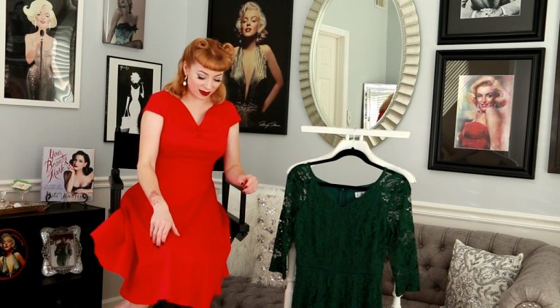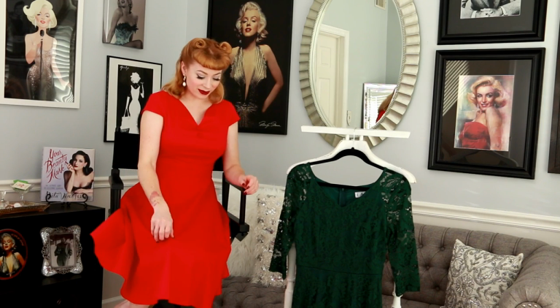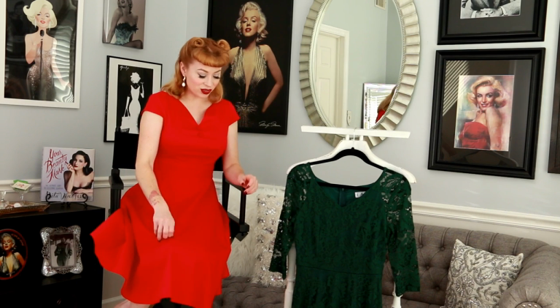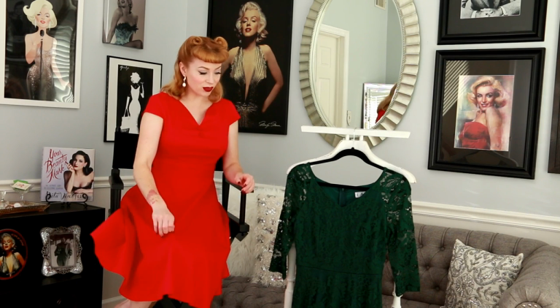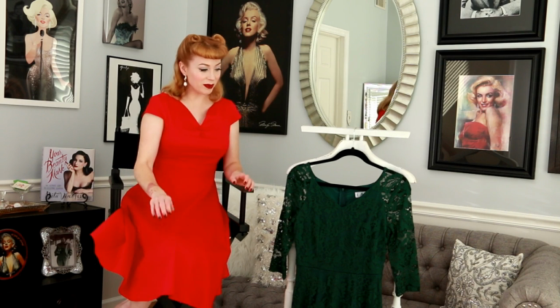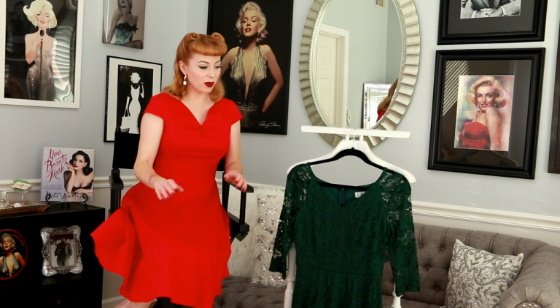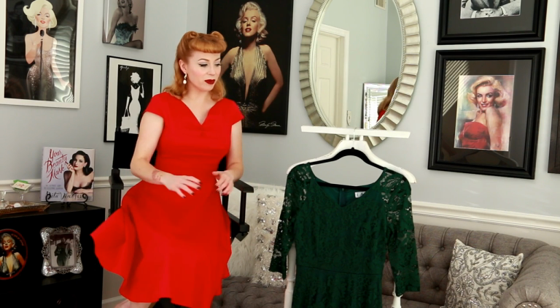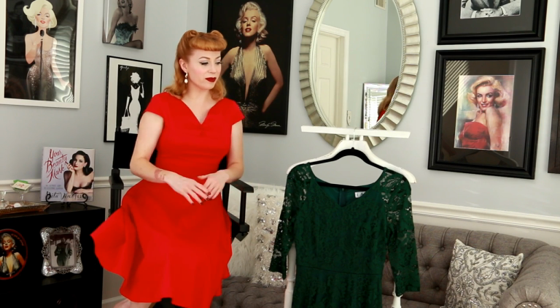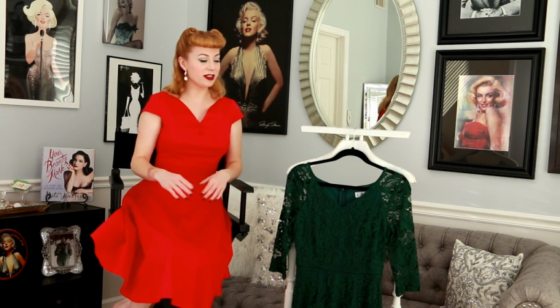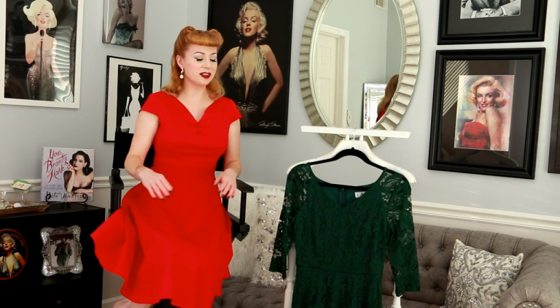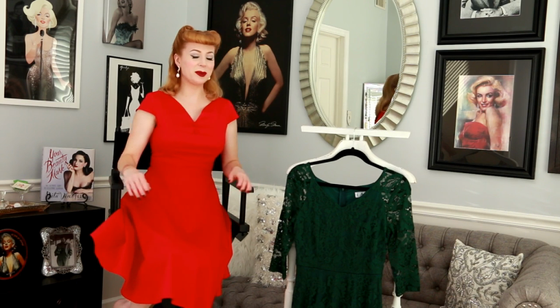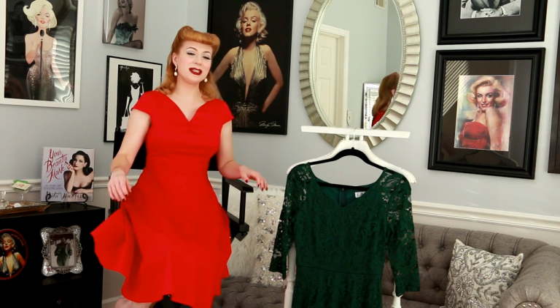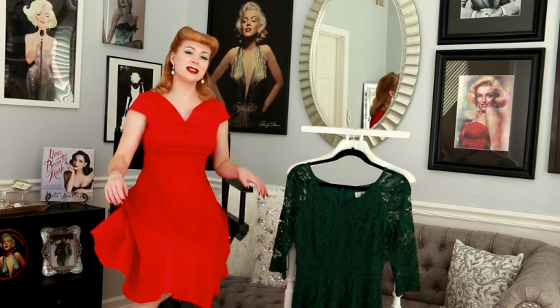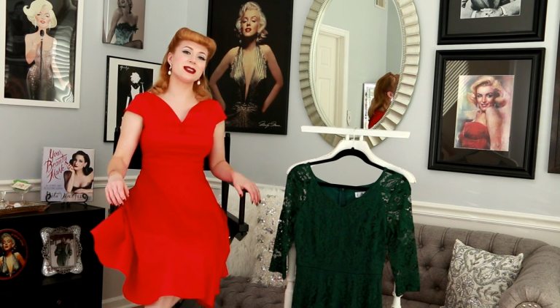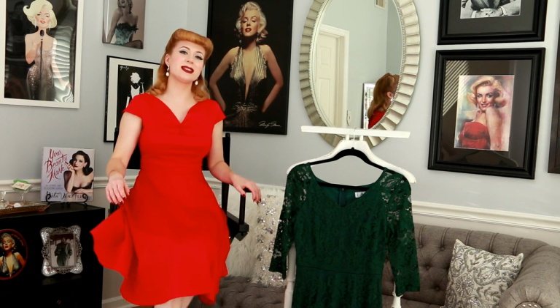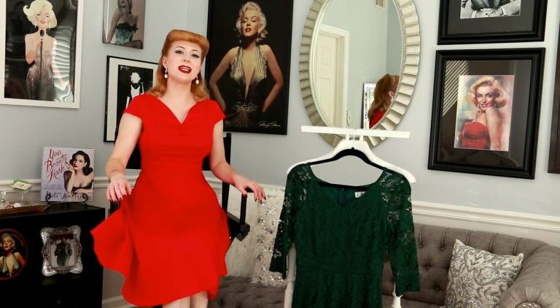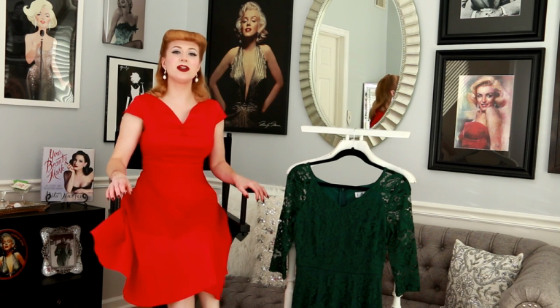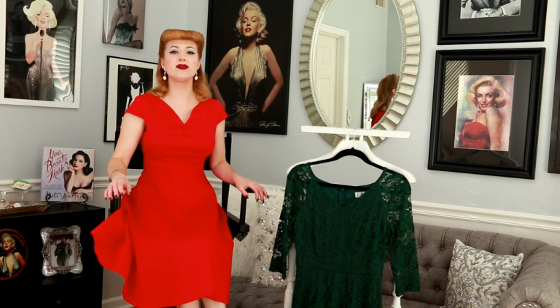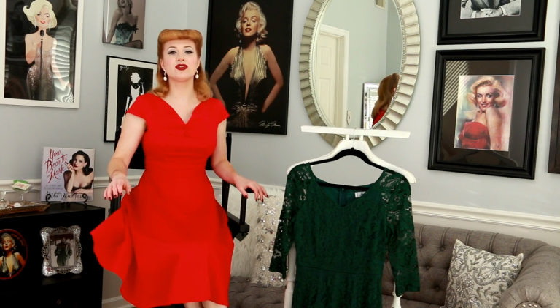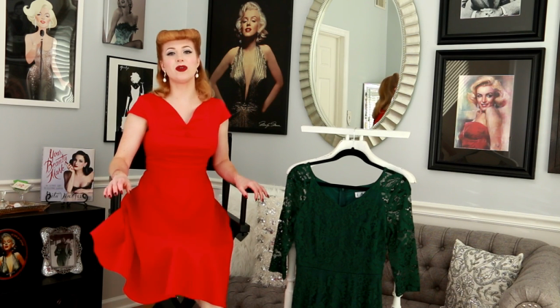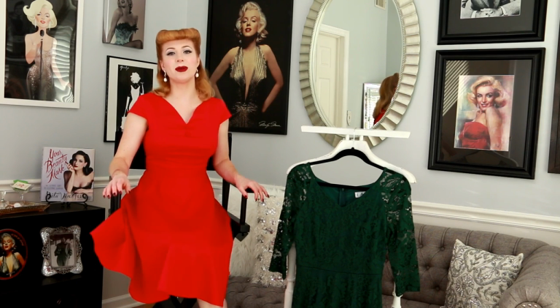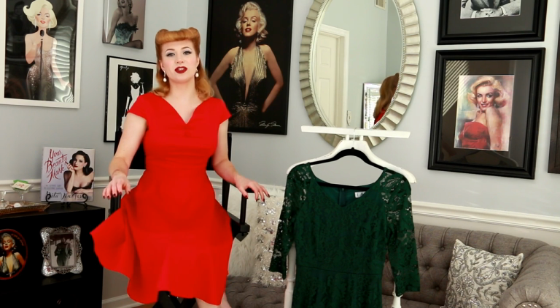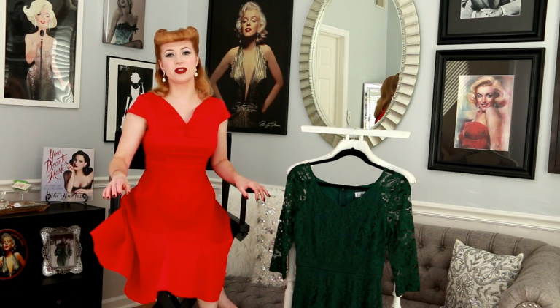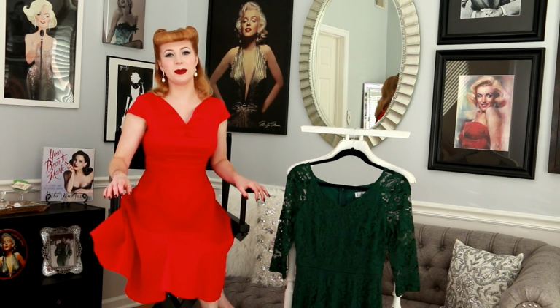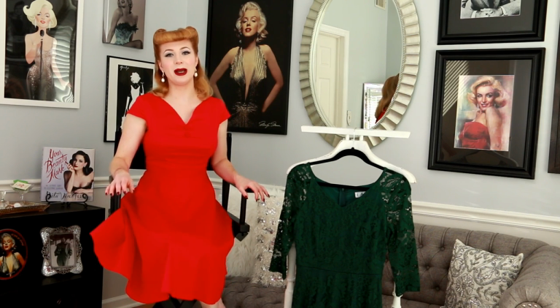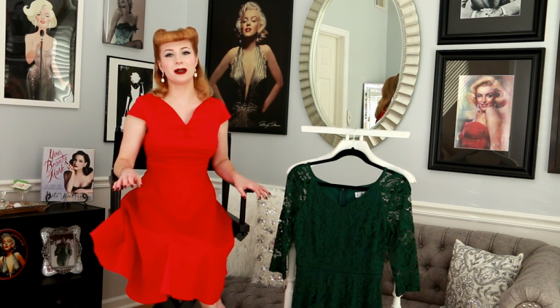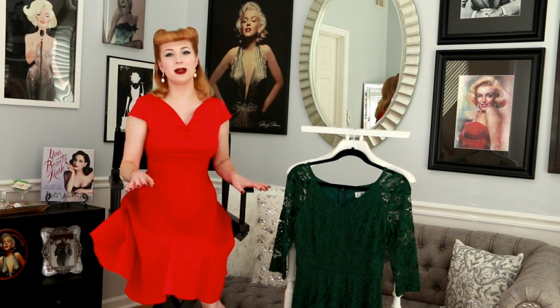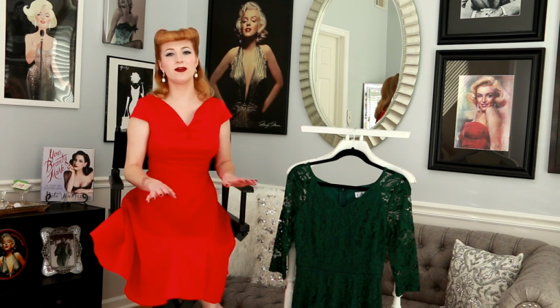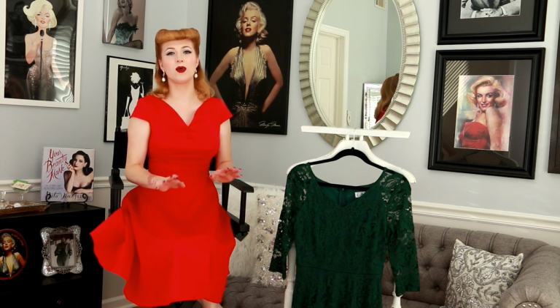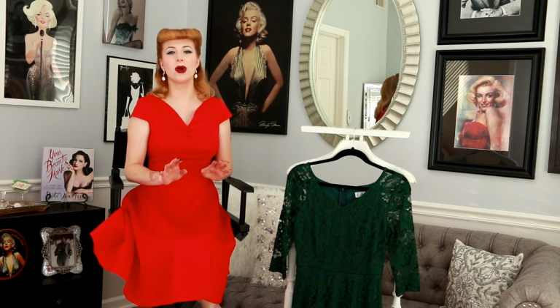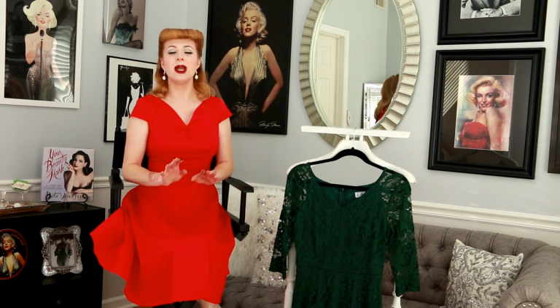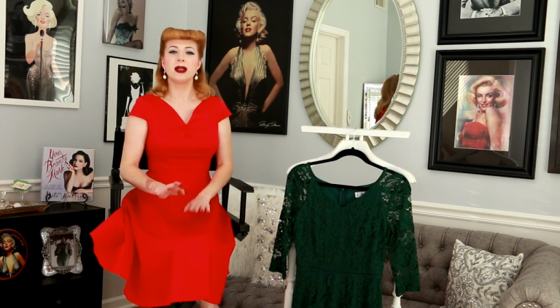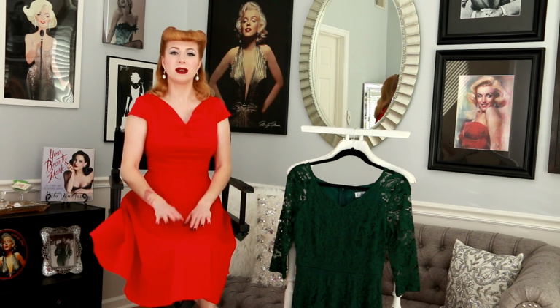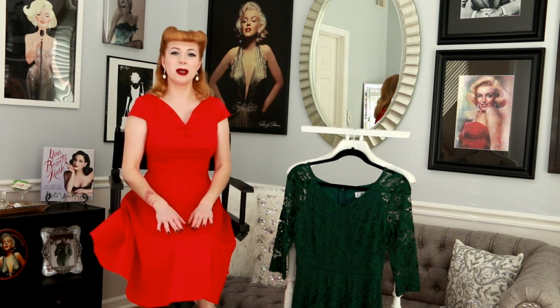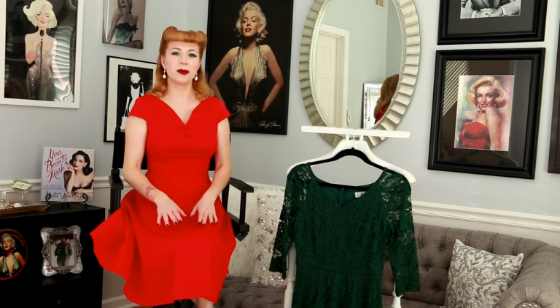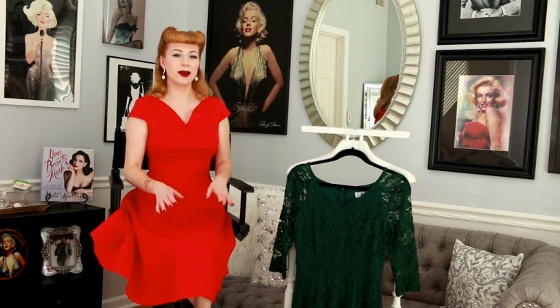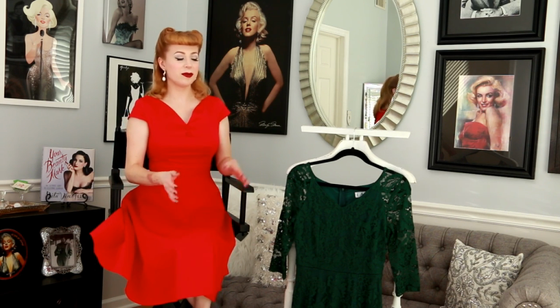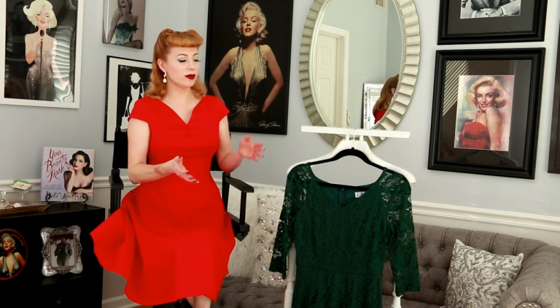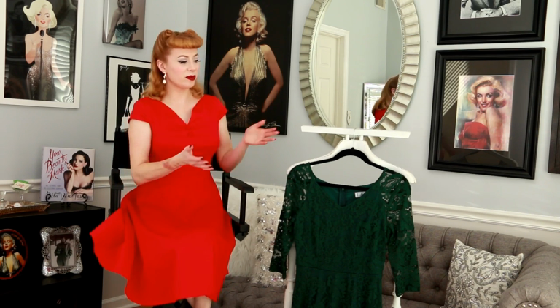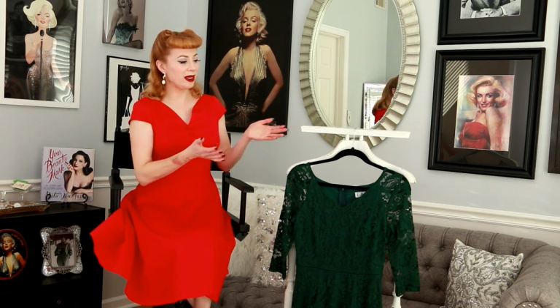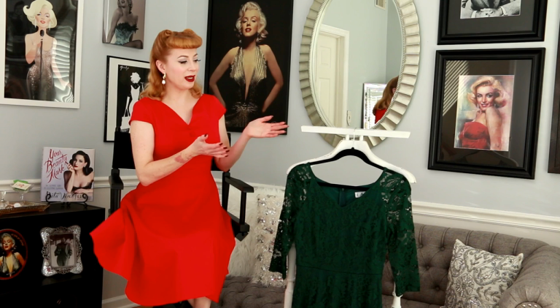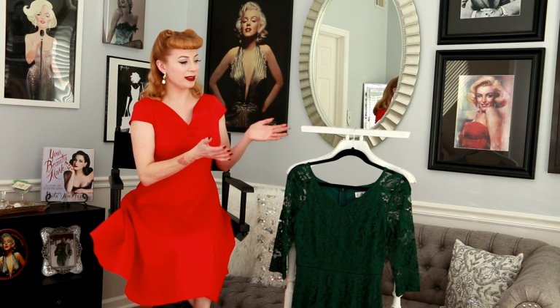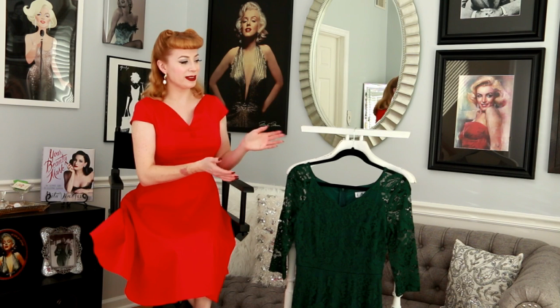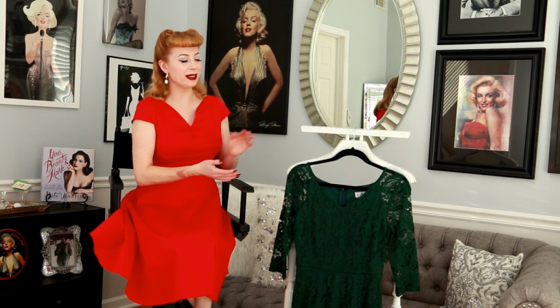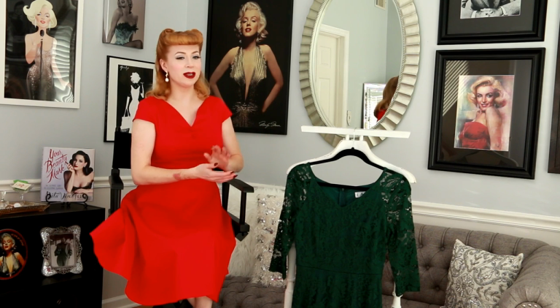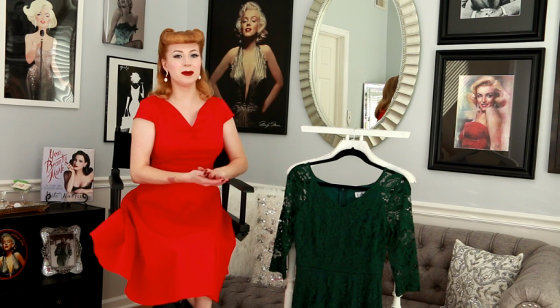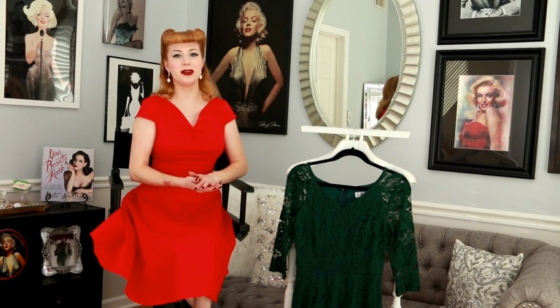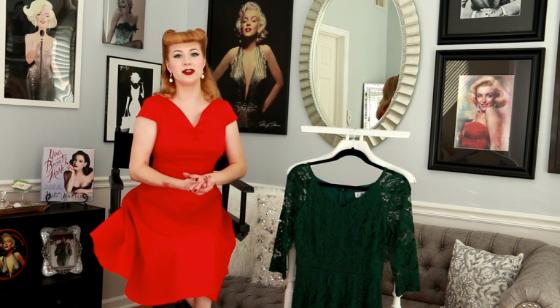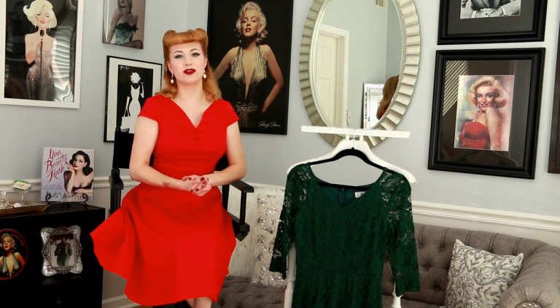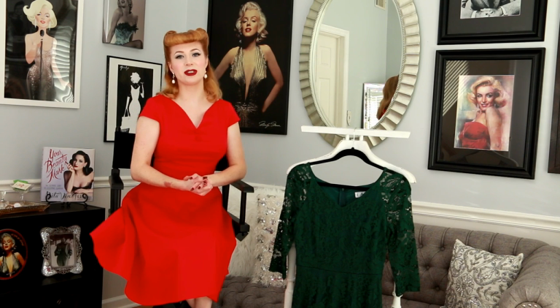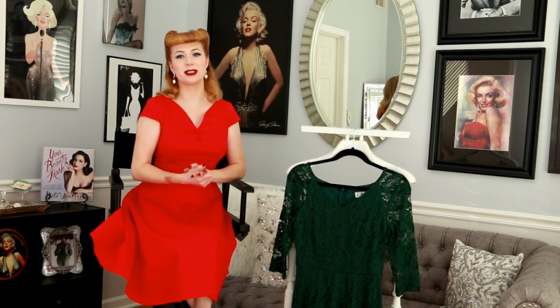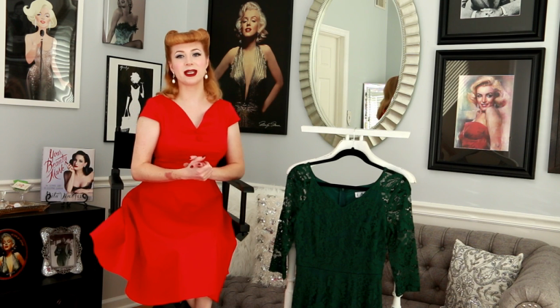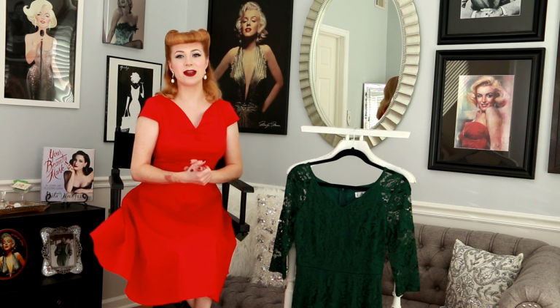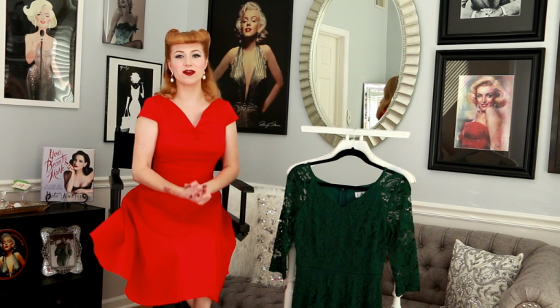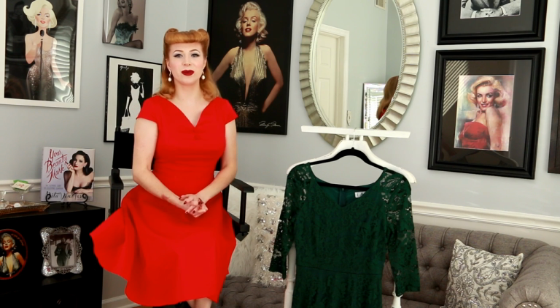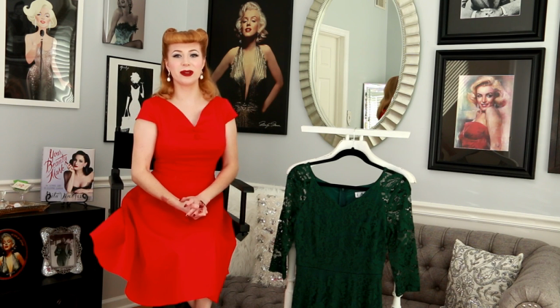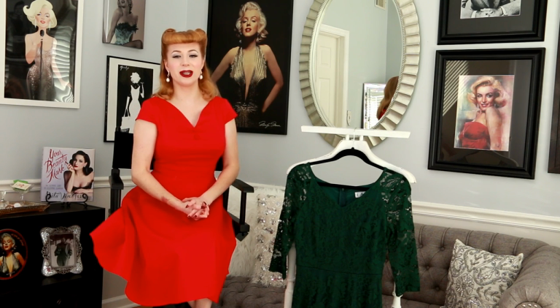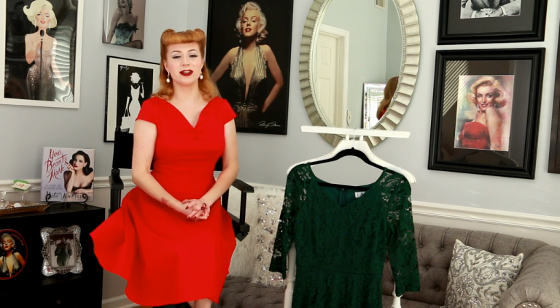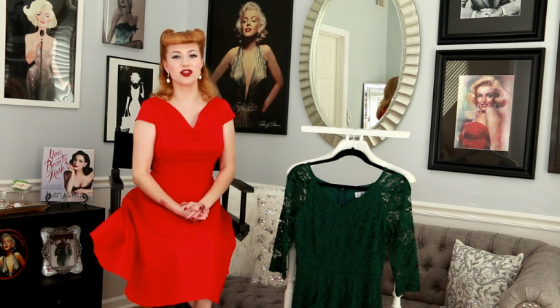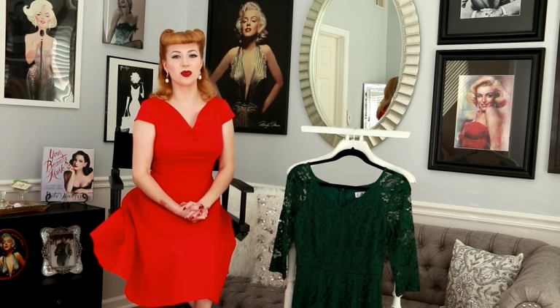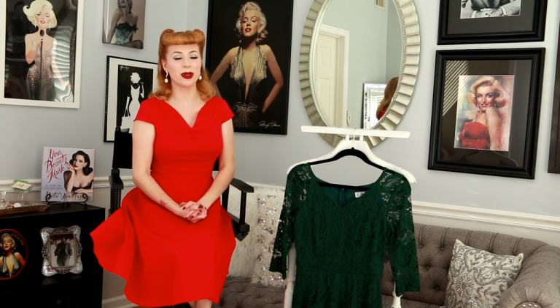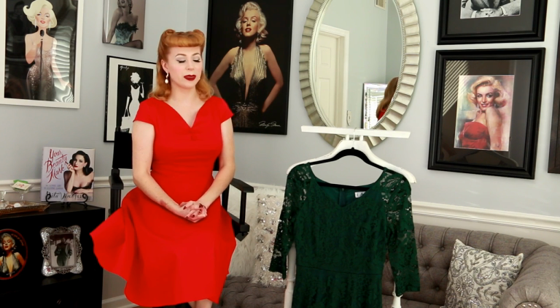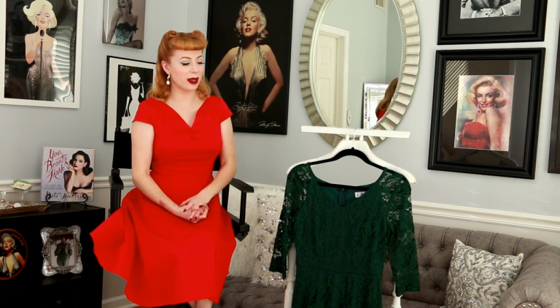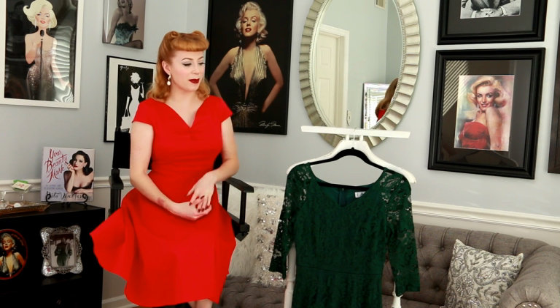I've enjoyed both of these pieces. Thank you so much to Zipaka for collaborating with me and sending me these dresses — I really enjoyed them.